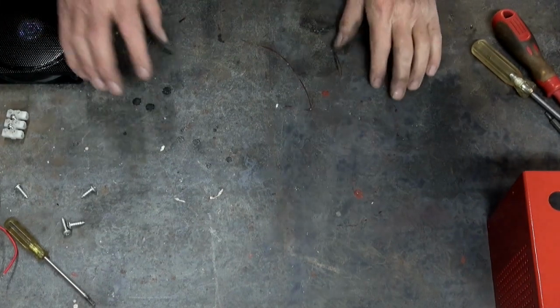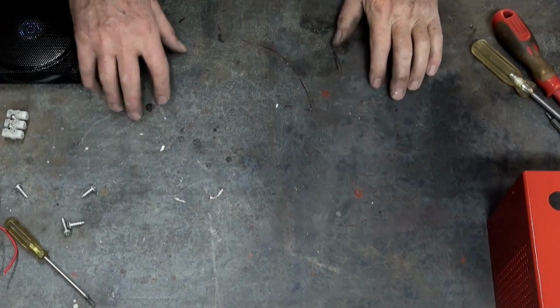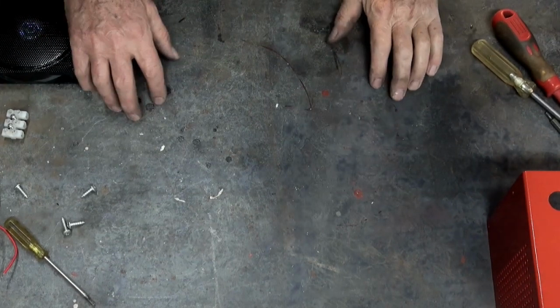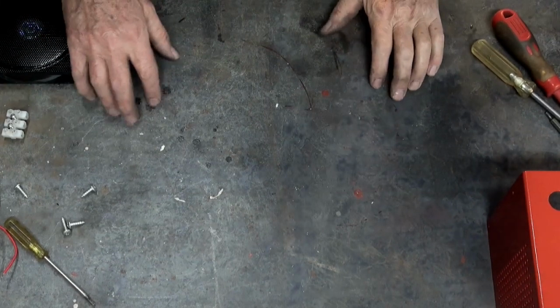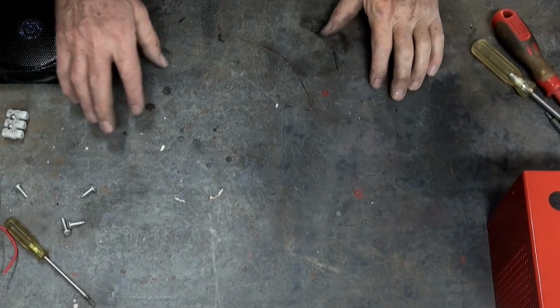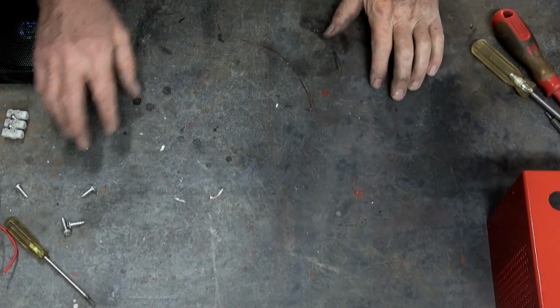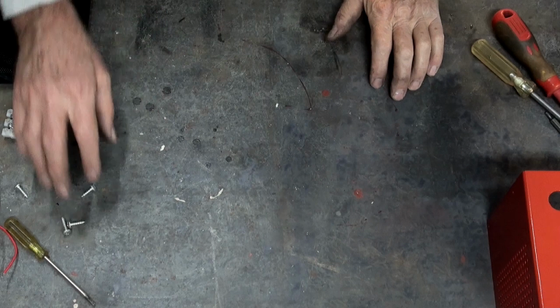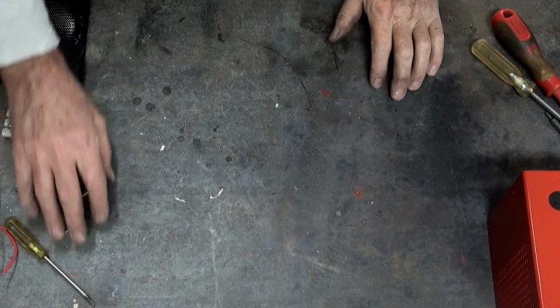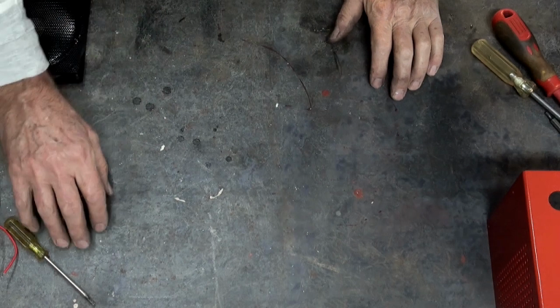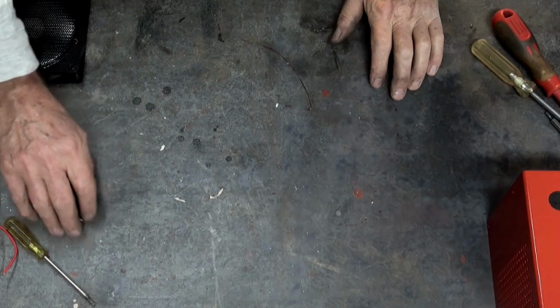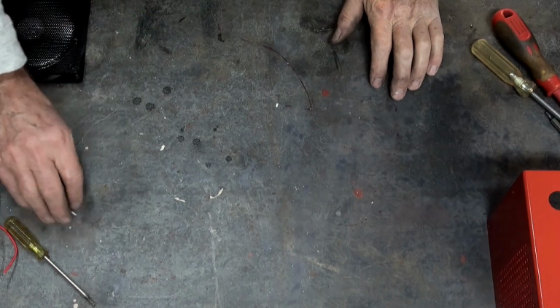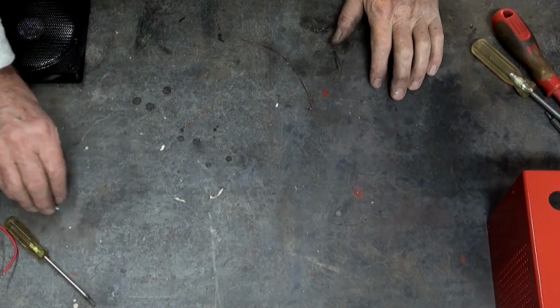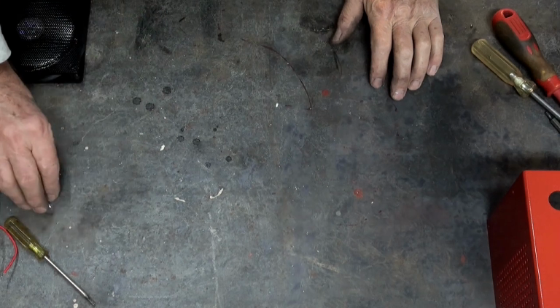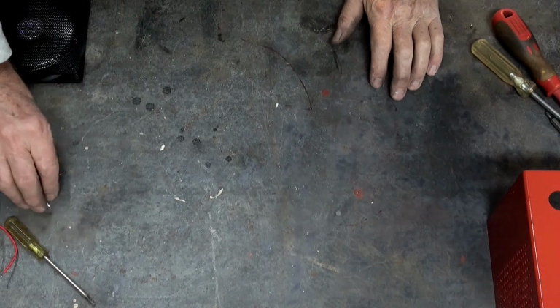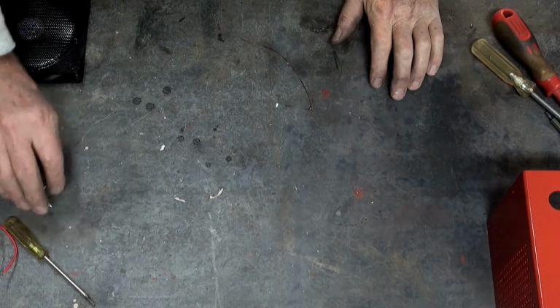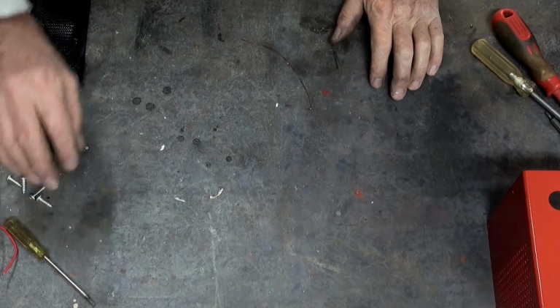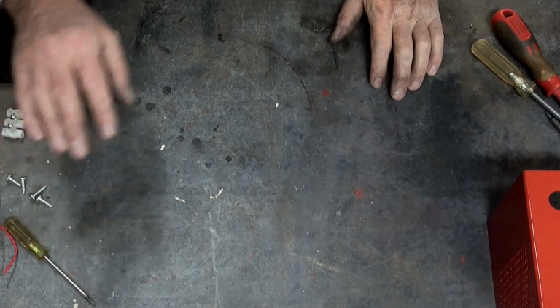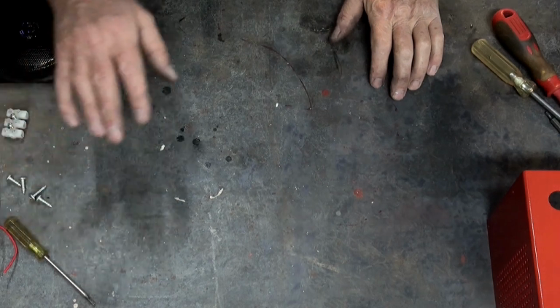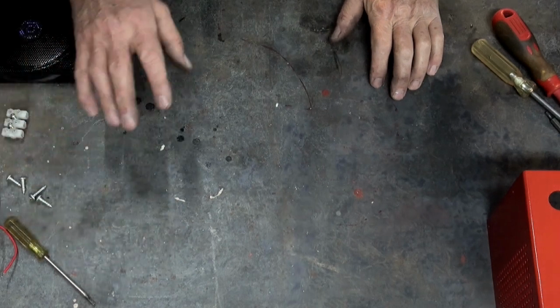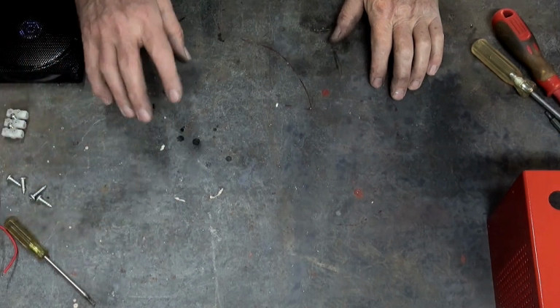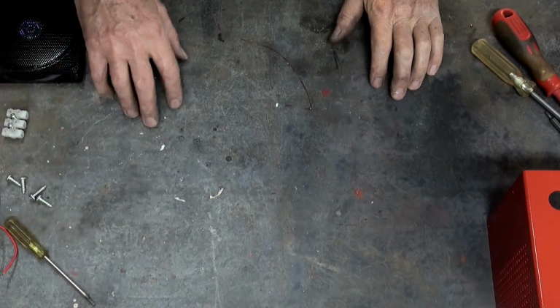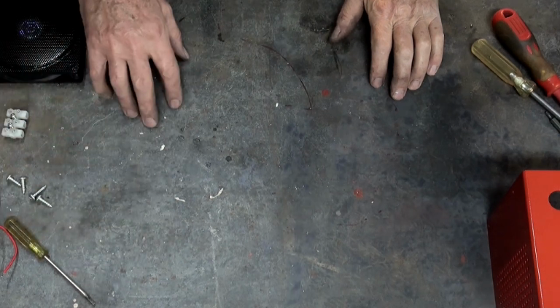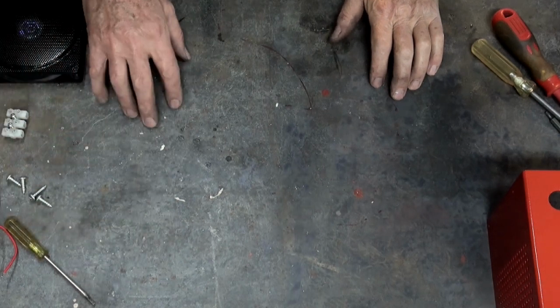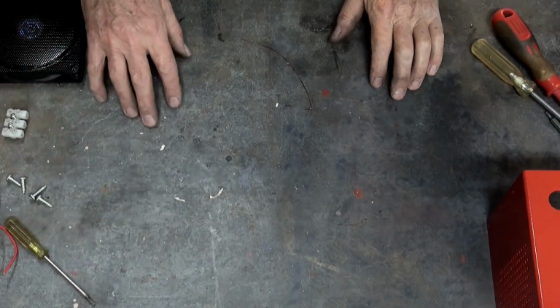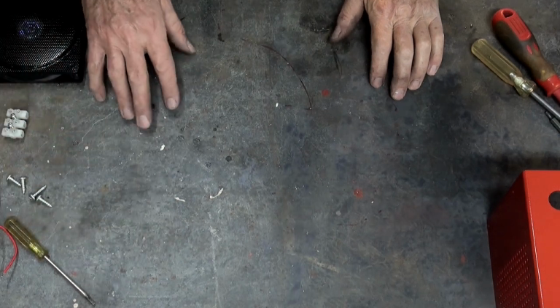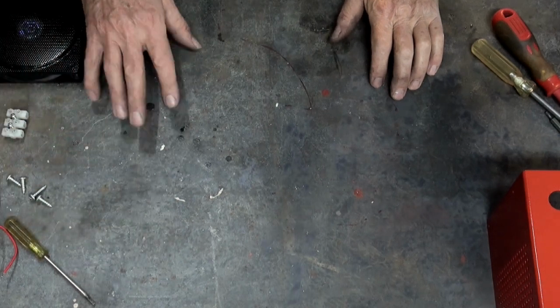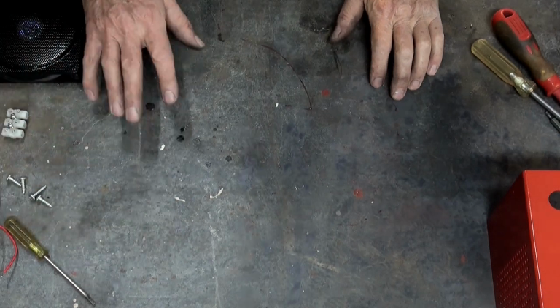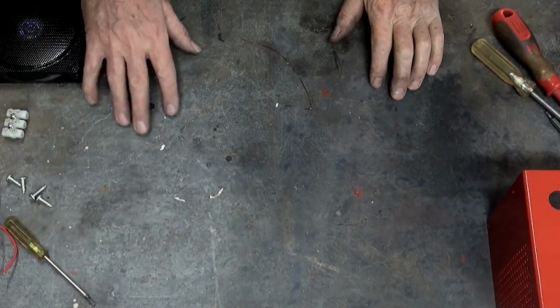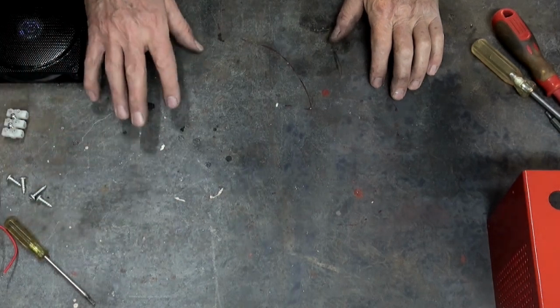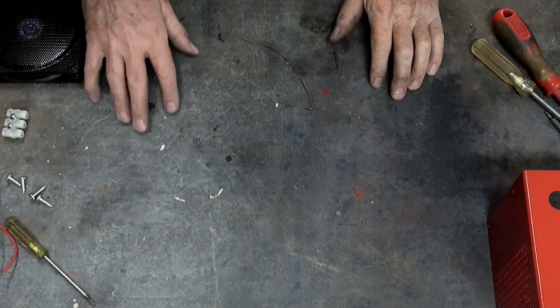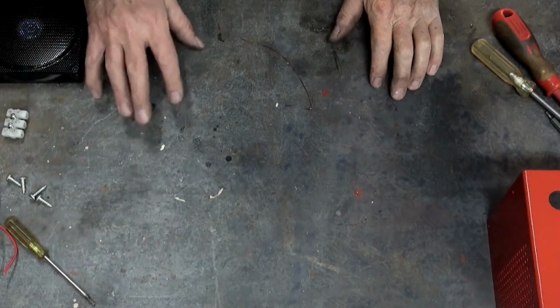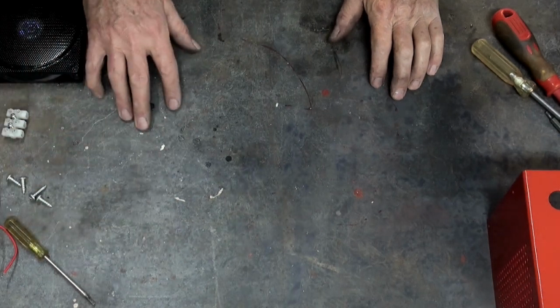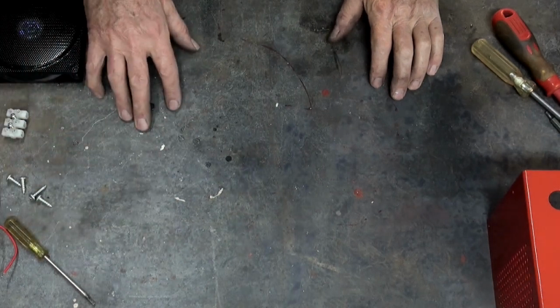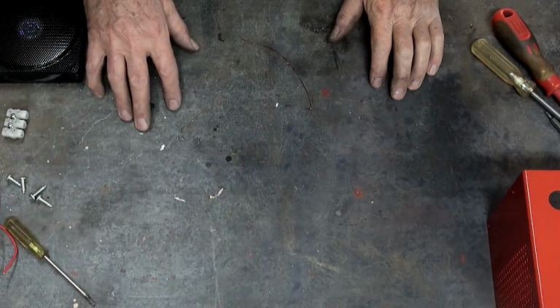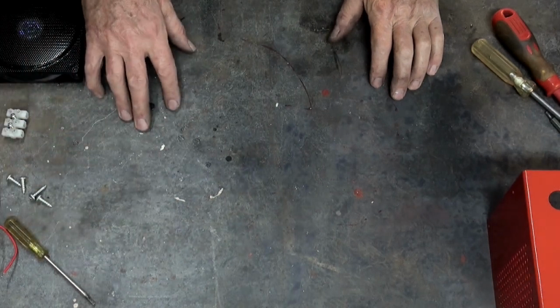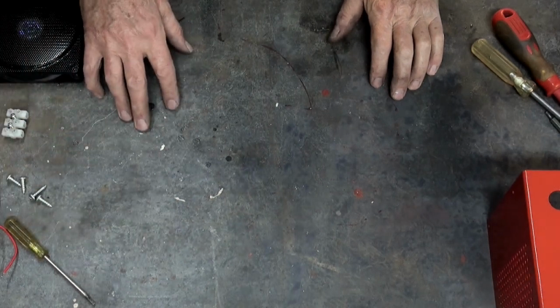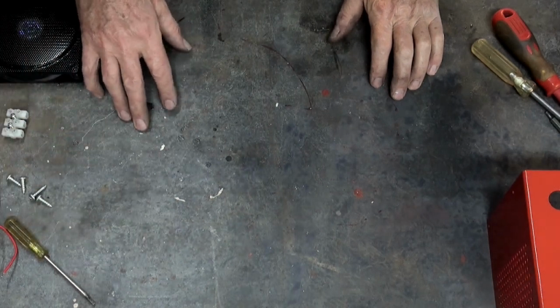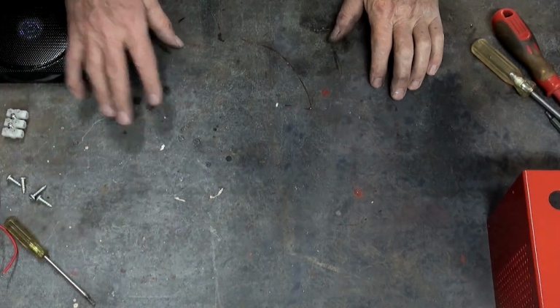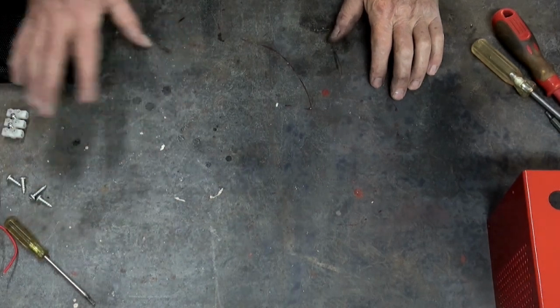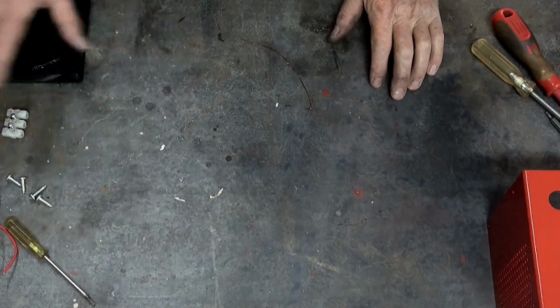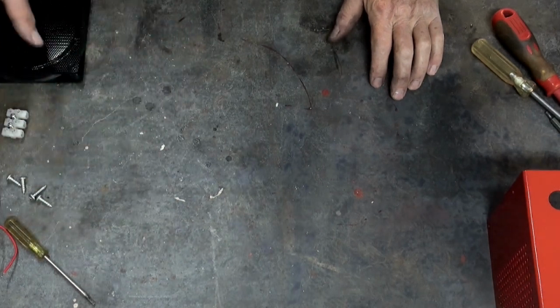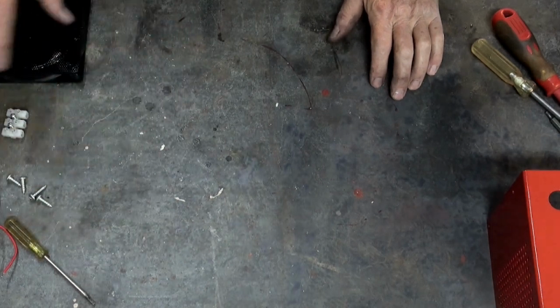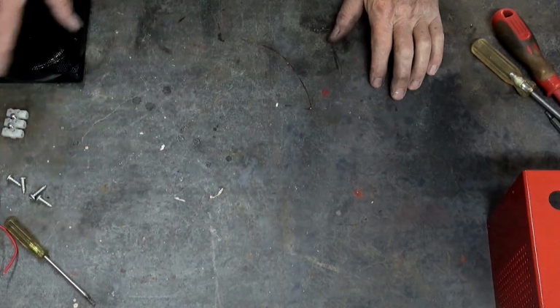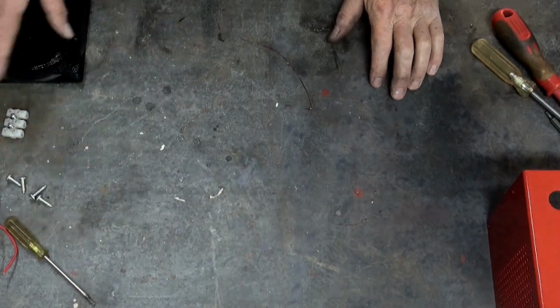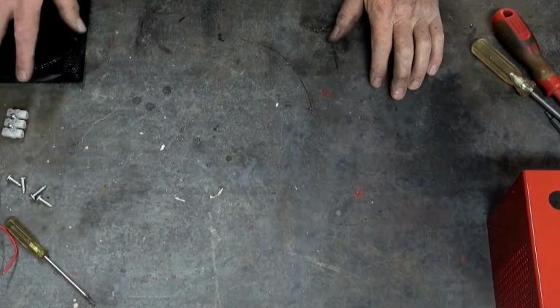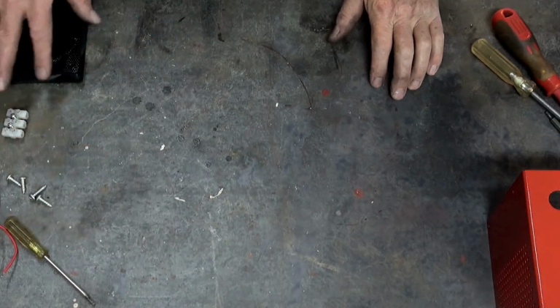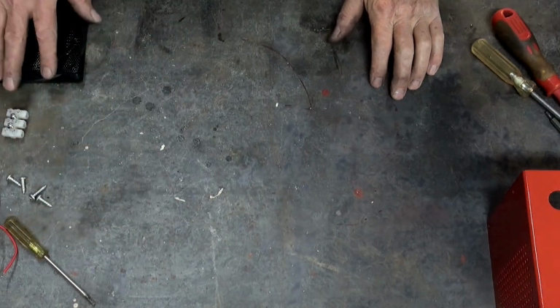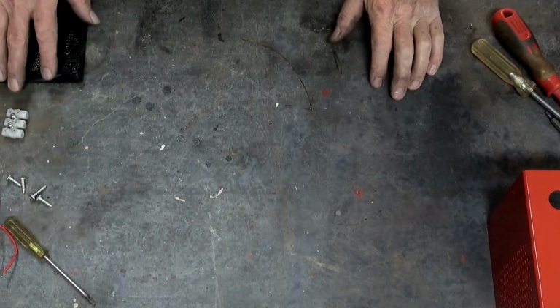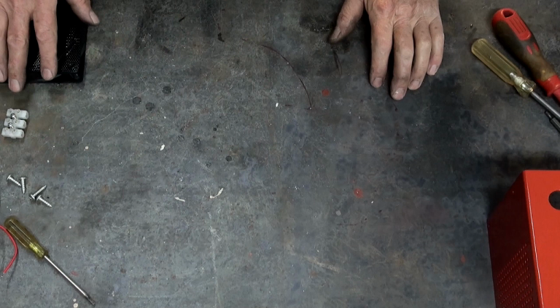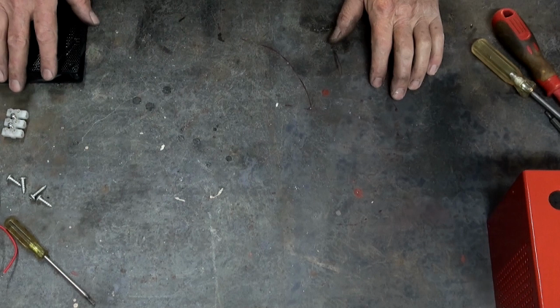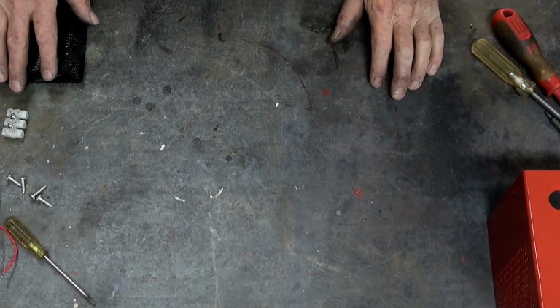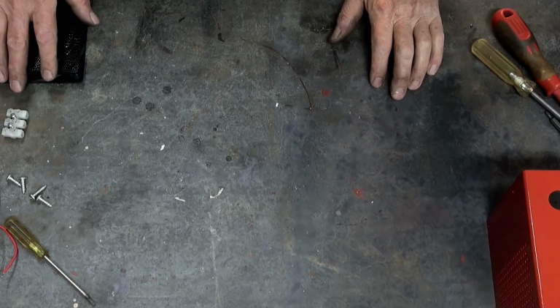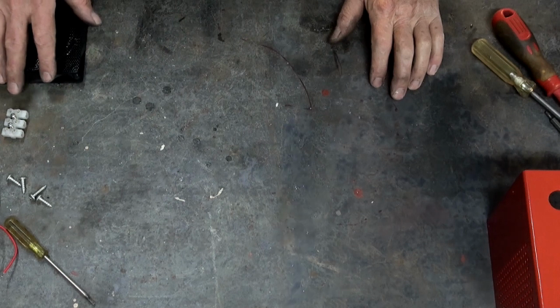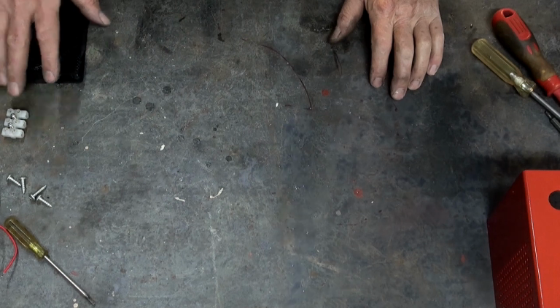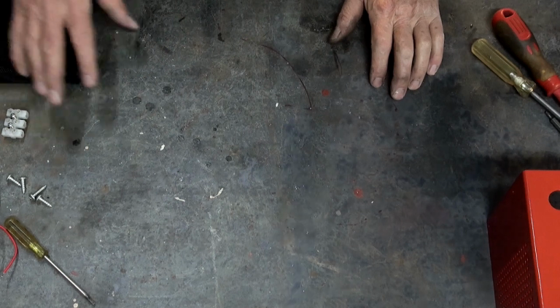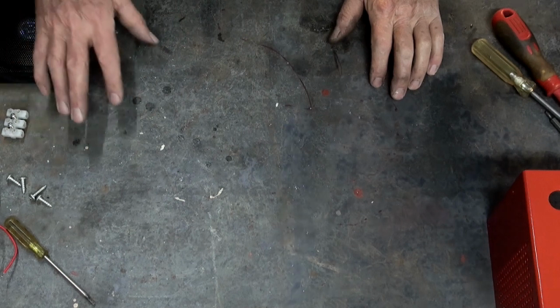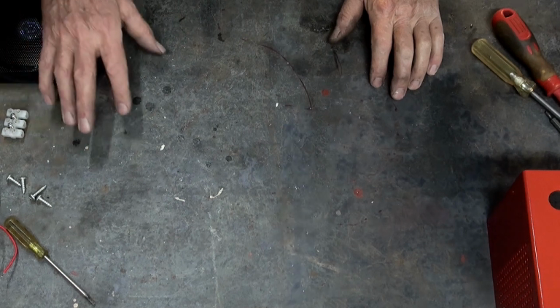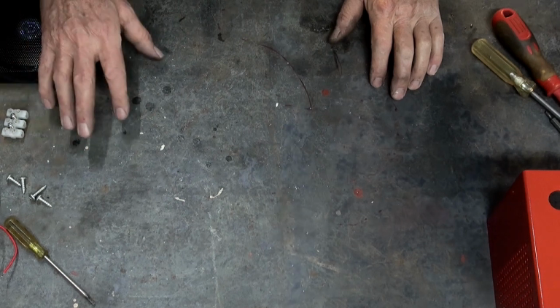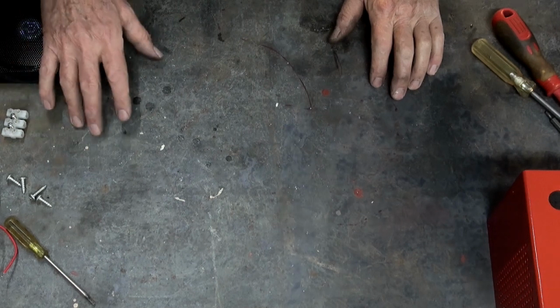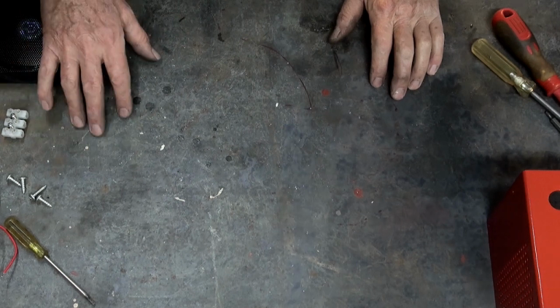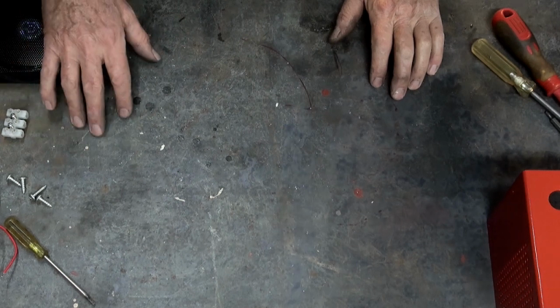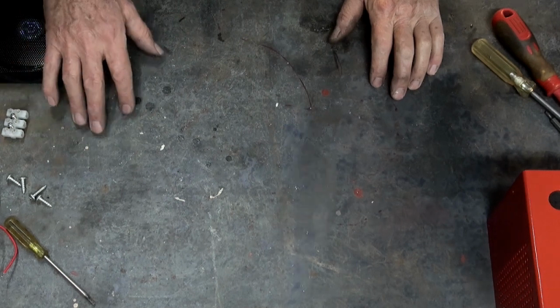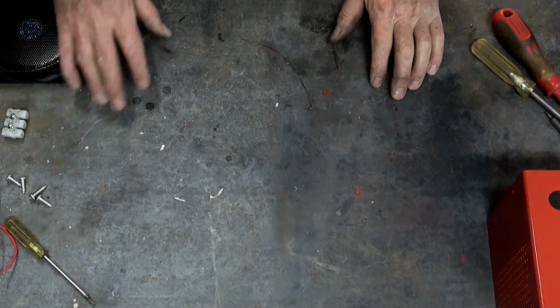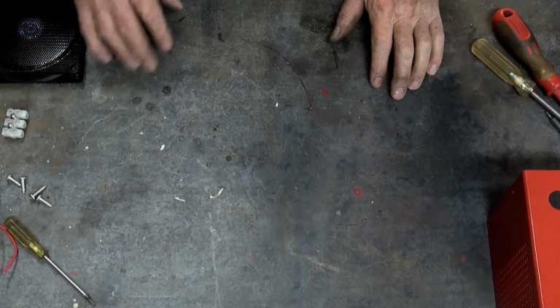Okay, welcome back. So what we're going to do today is we're looking at all the electrical components that make up the rear end of this spot welder.